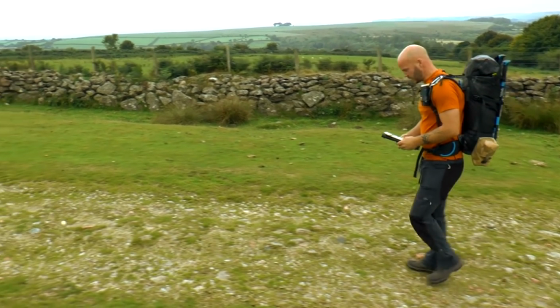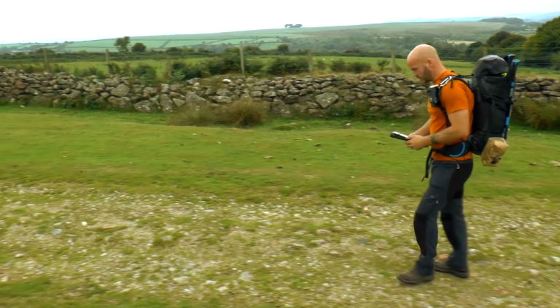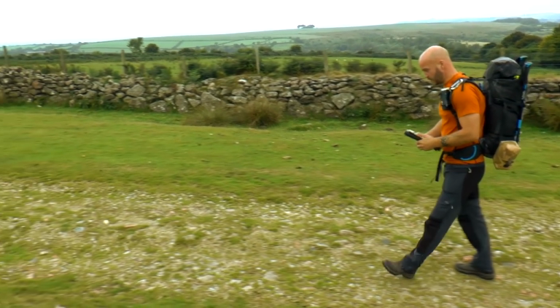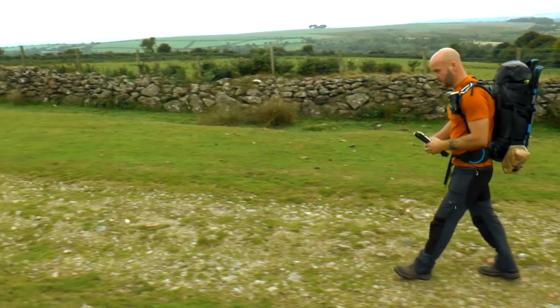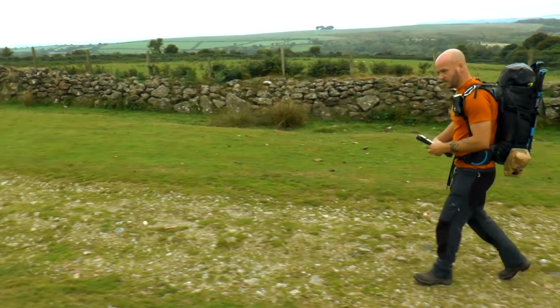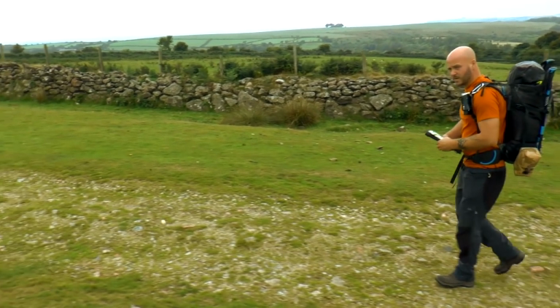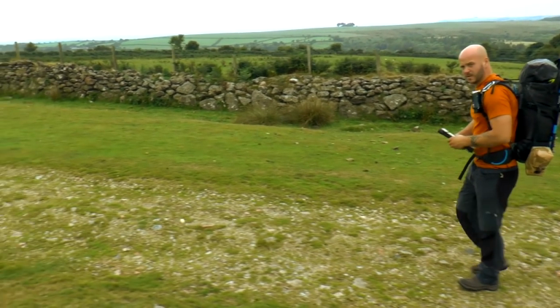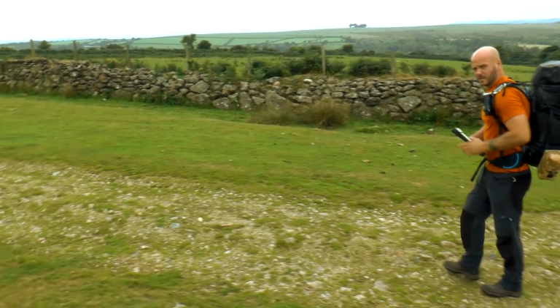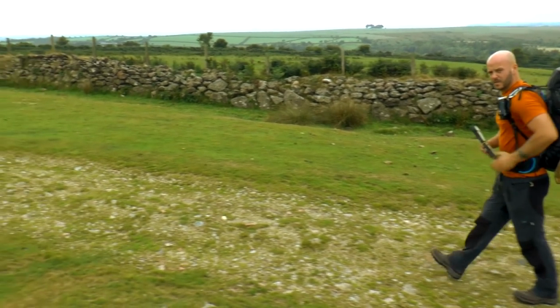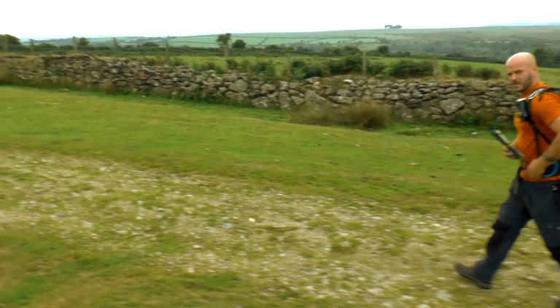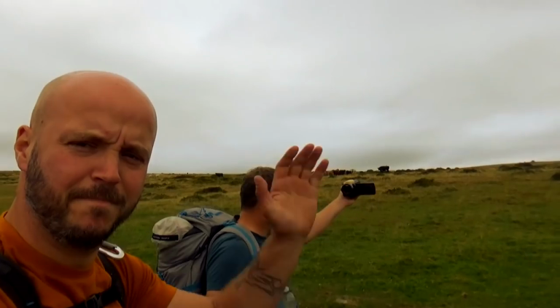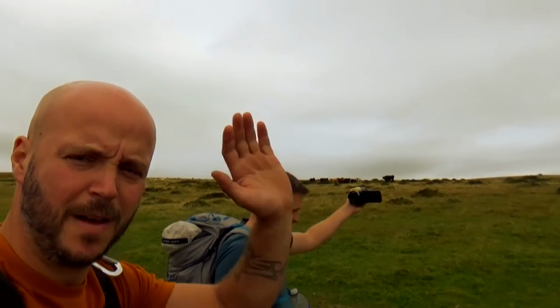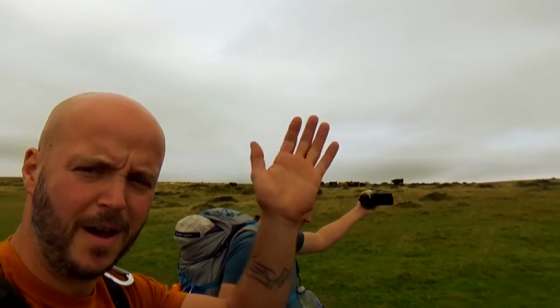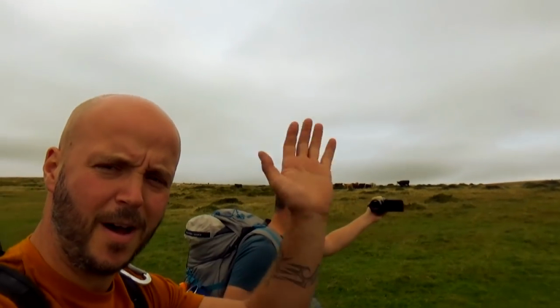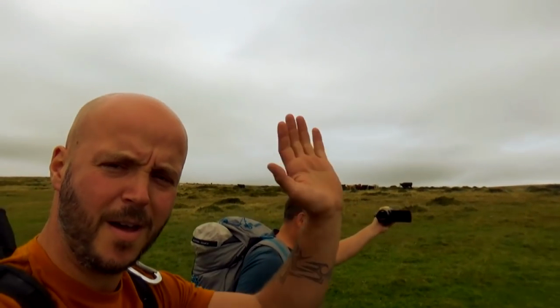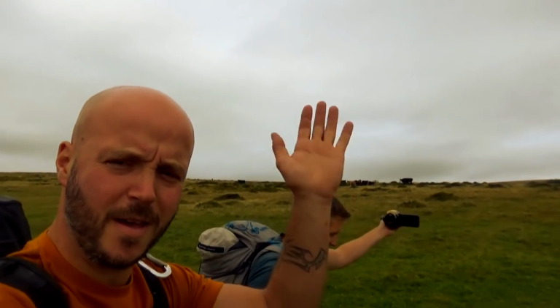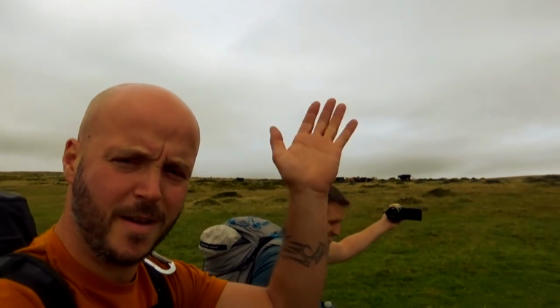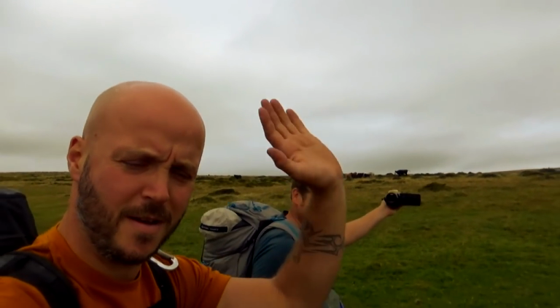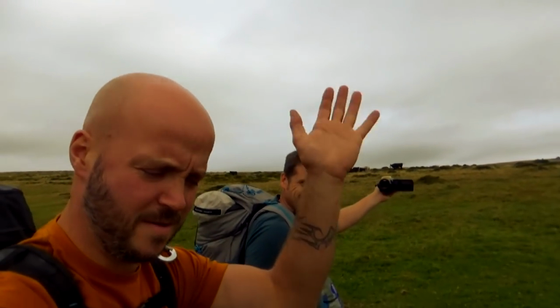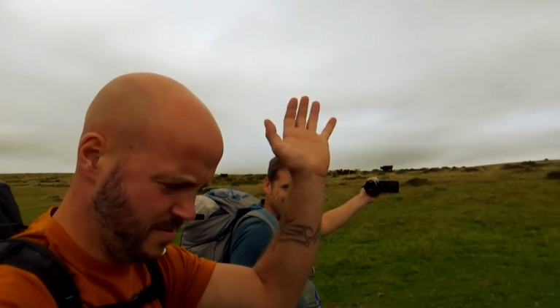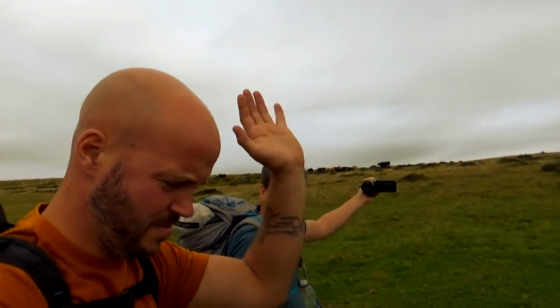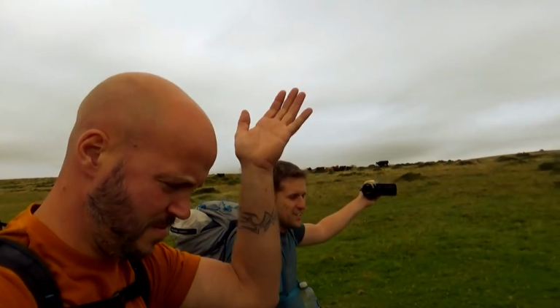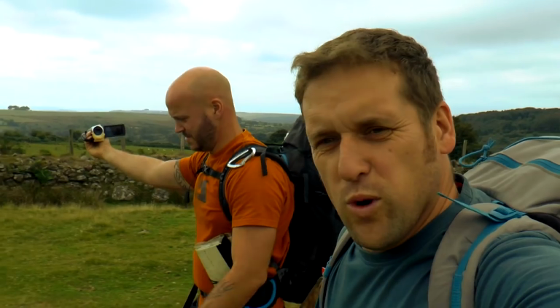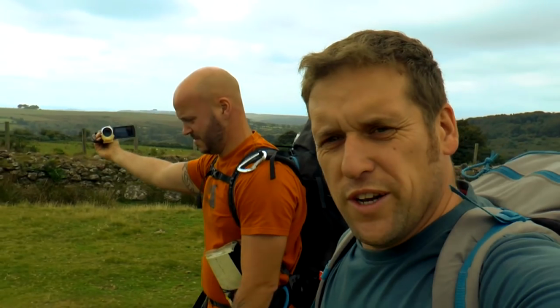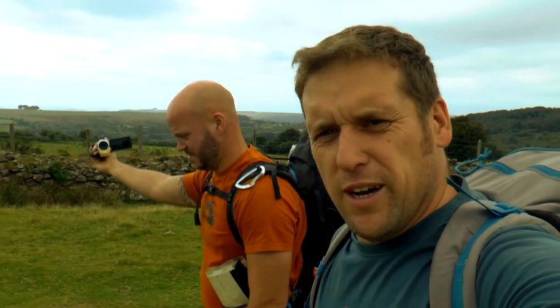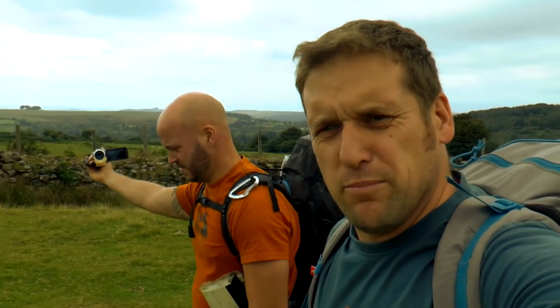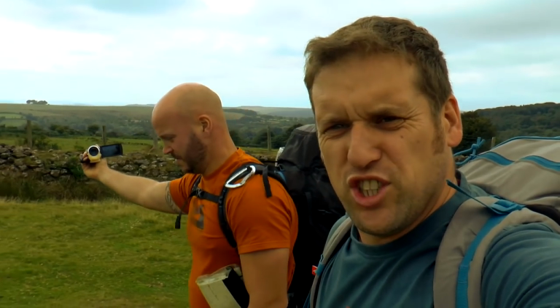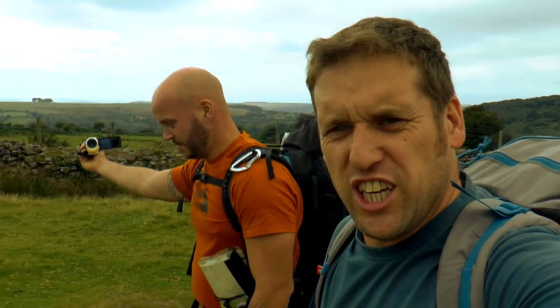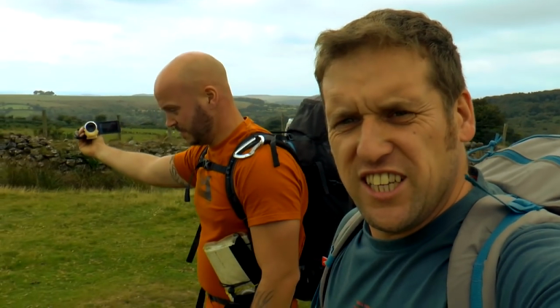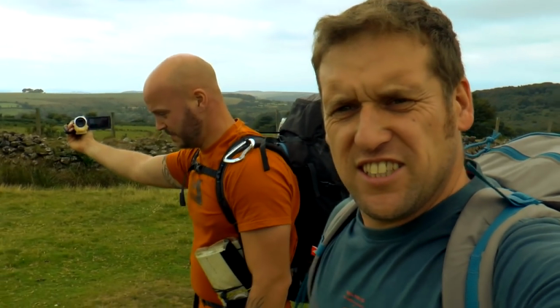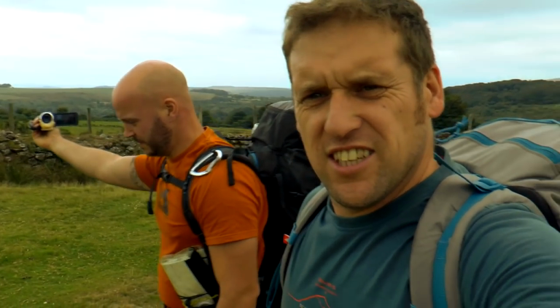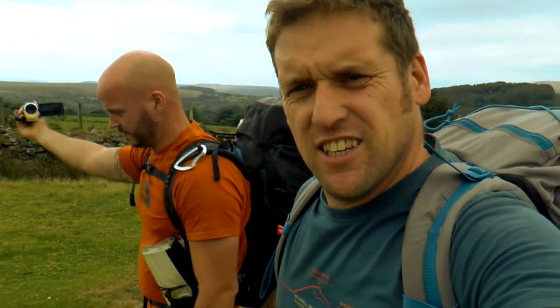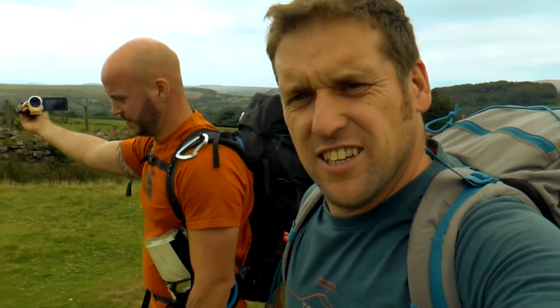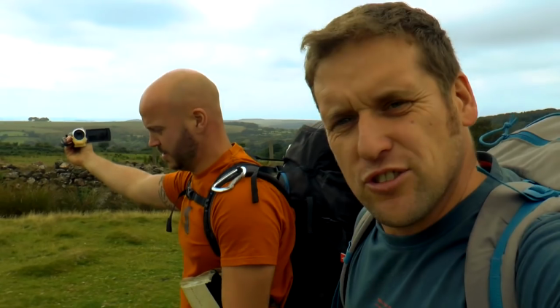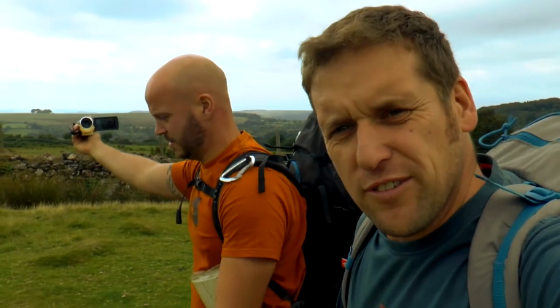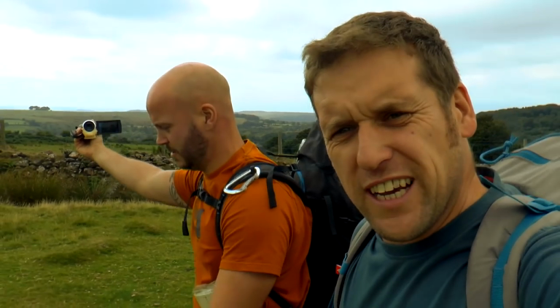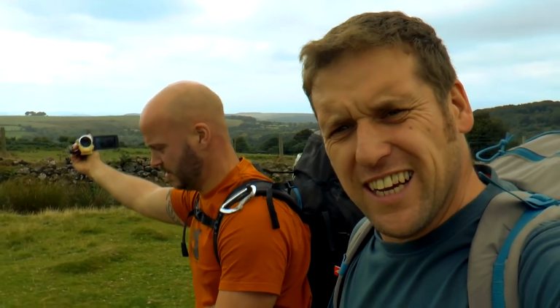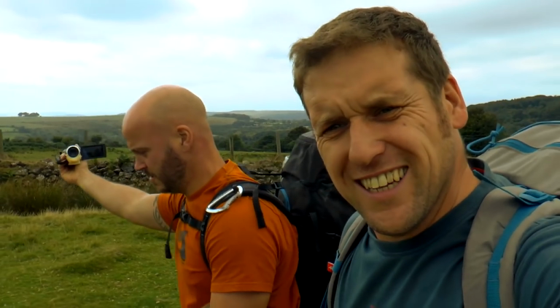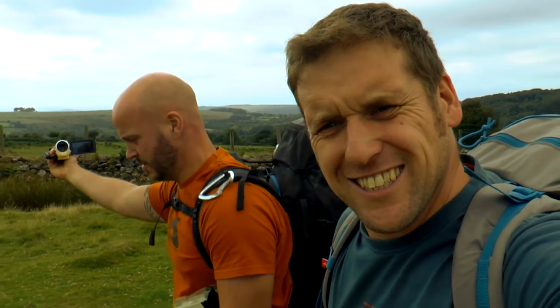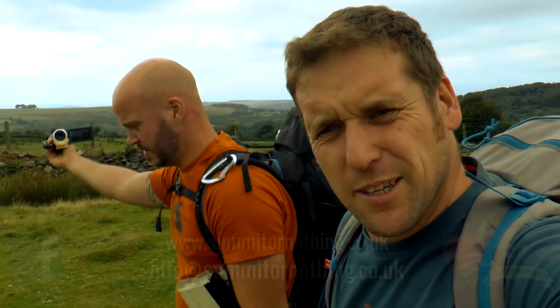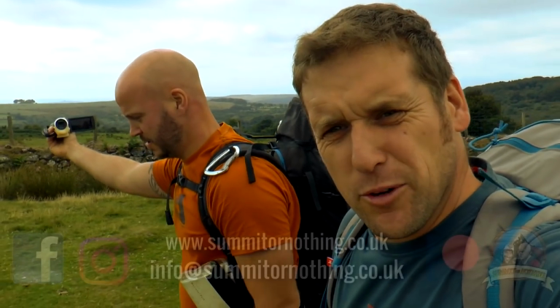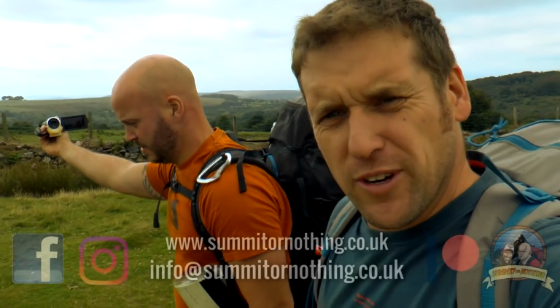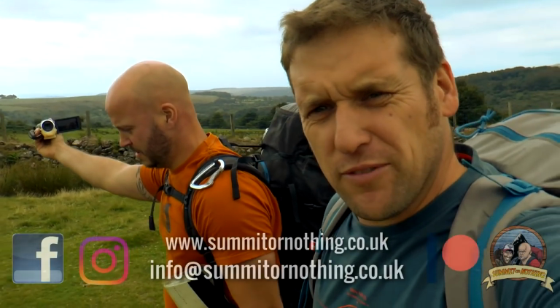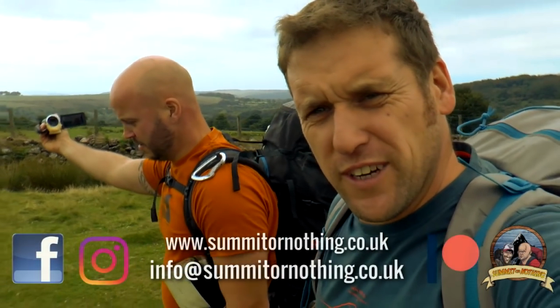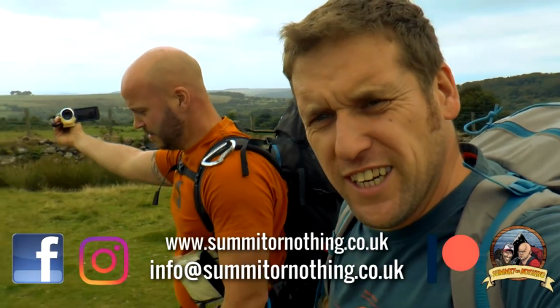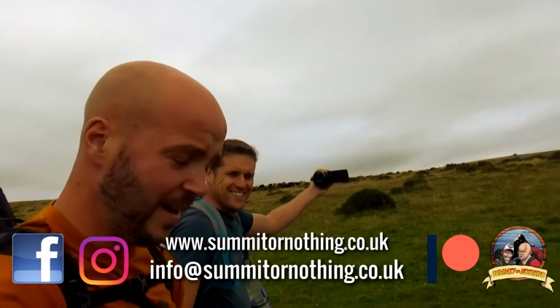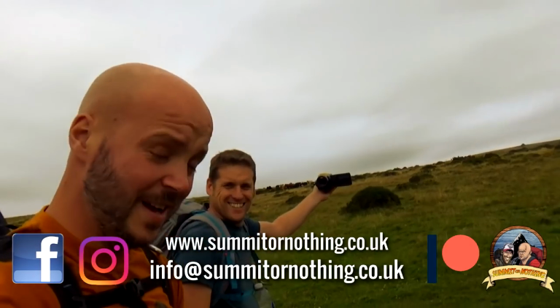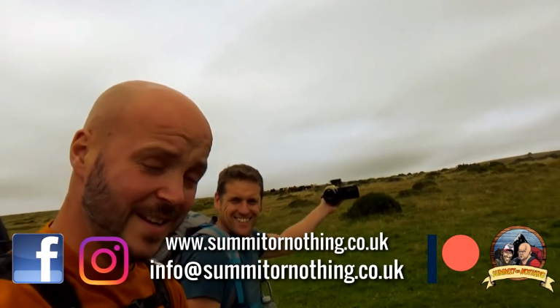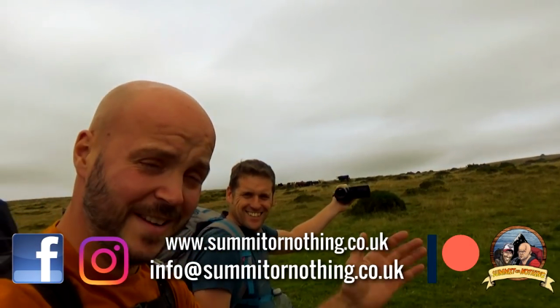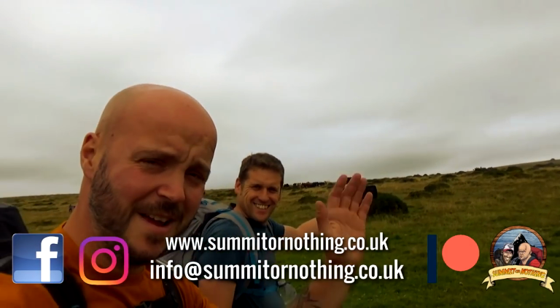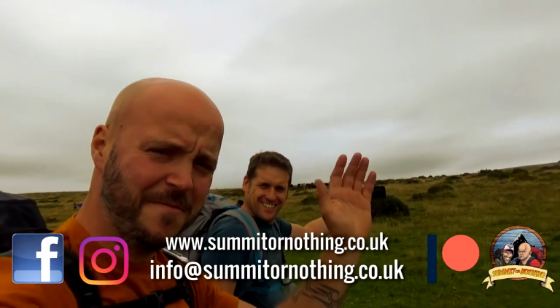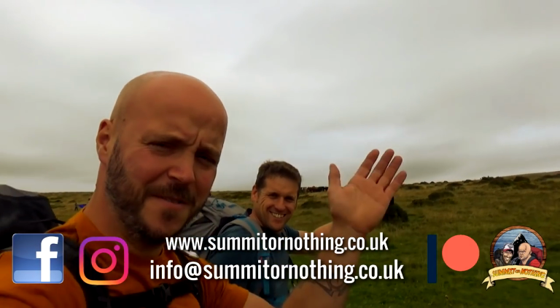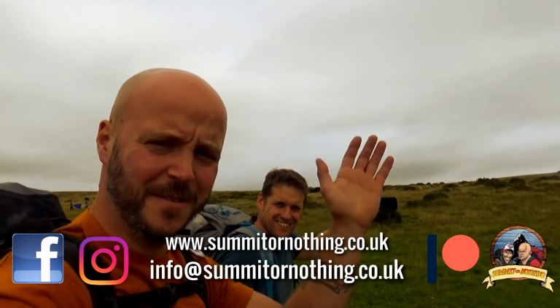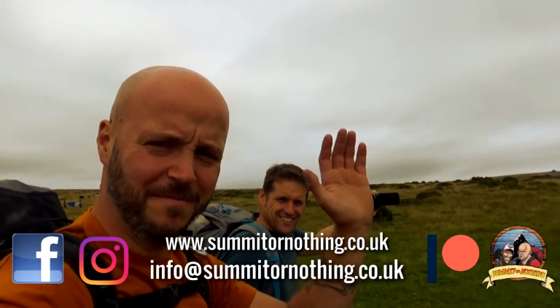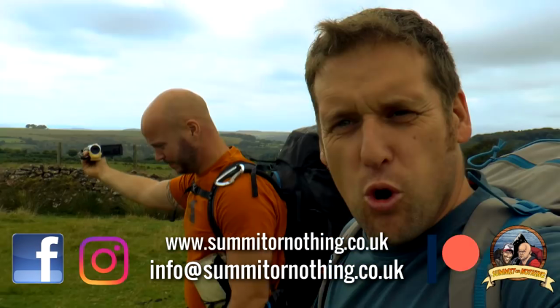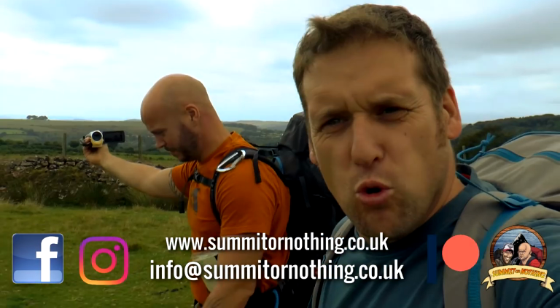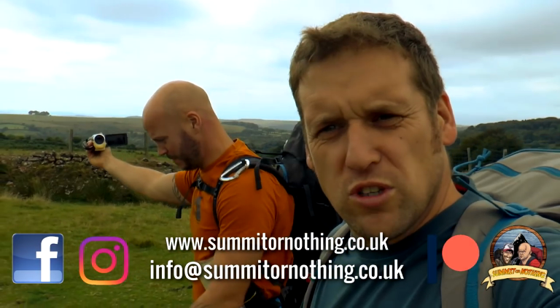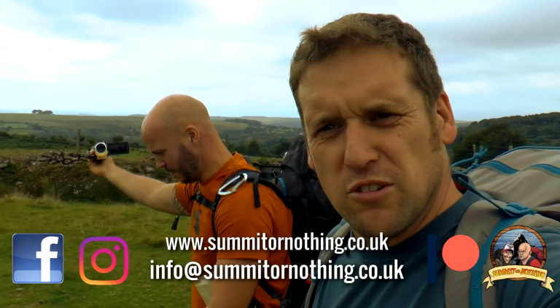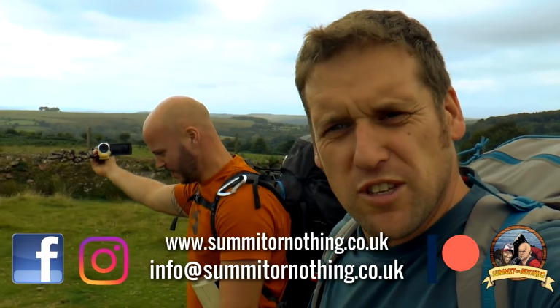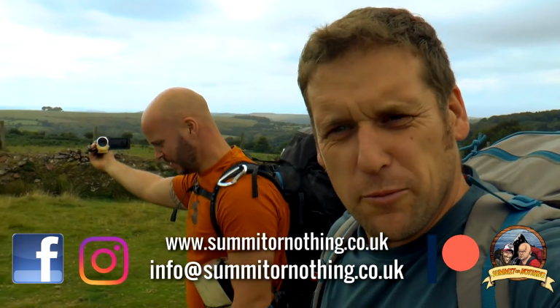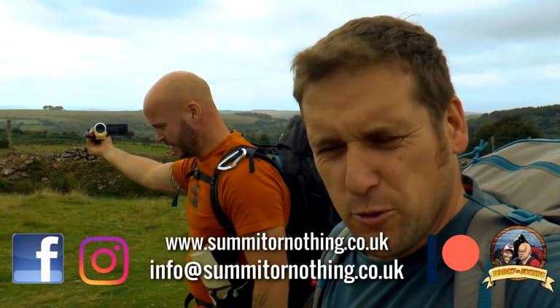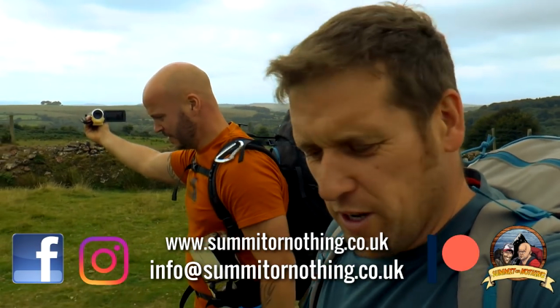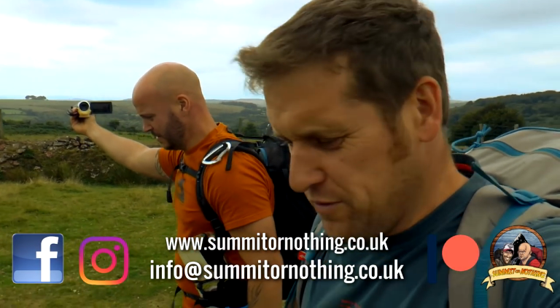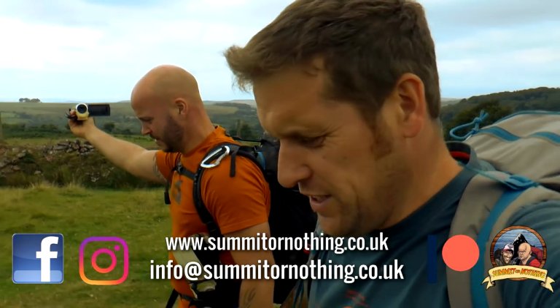Bonjour YouTube. Hi there. Word up G's. Trevor here, summit or nothing. And Nathan, also summit or nothing.